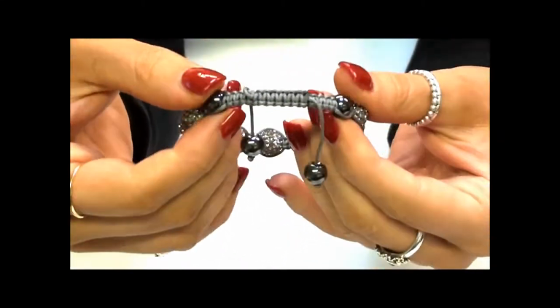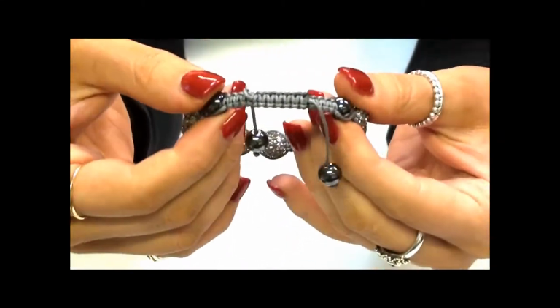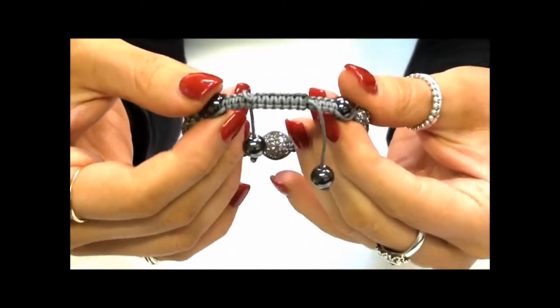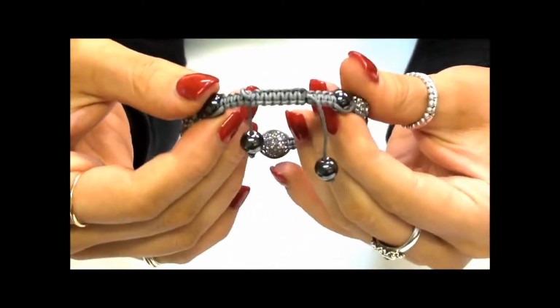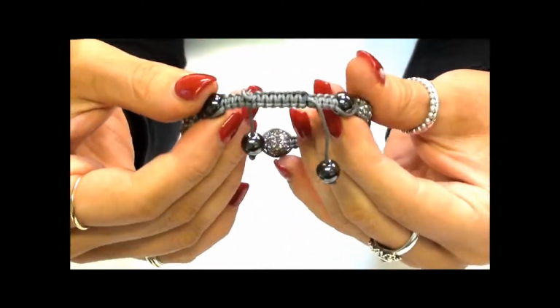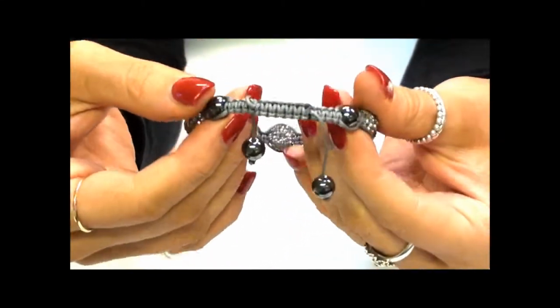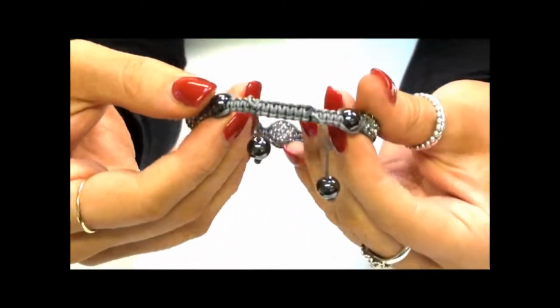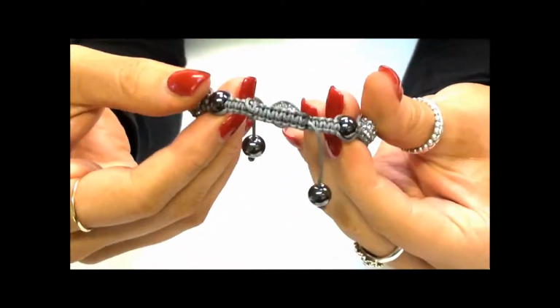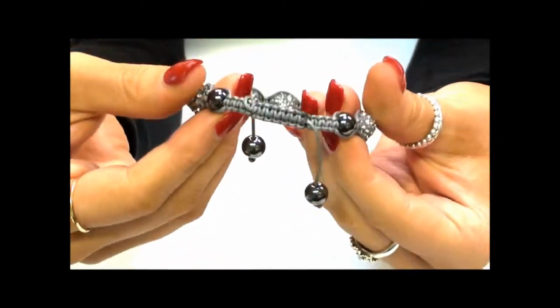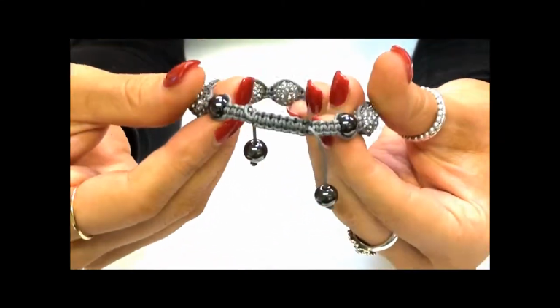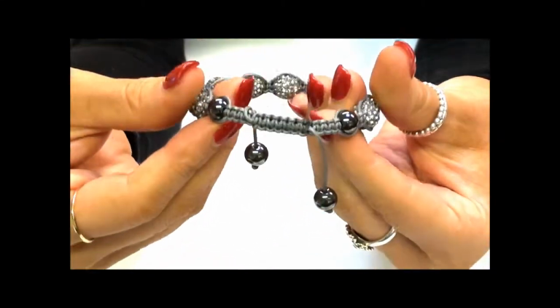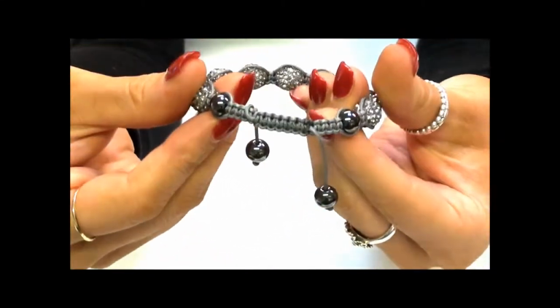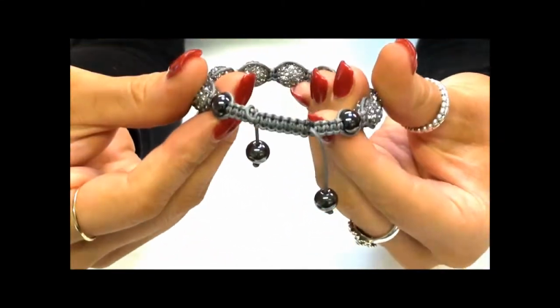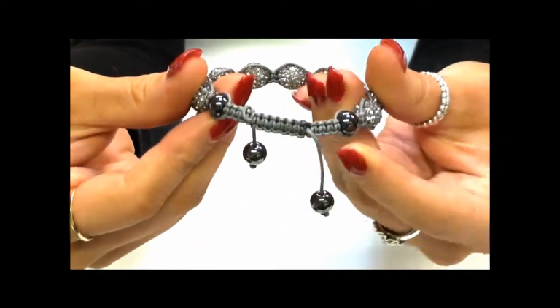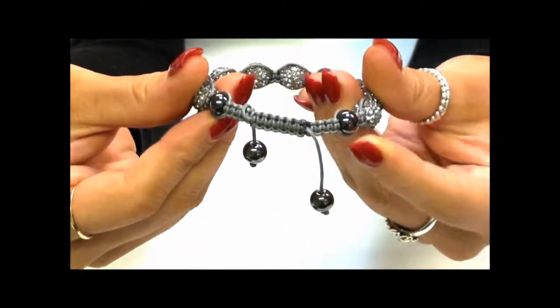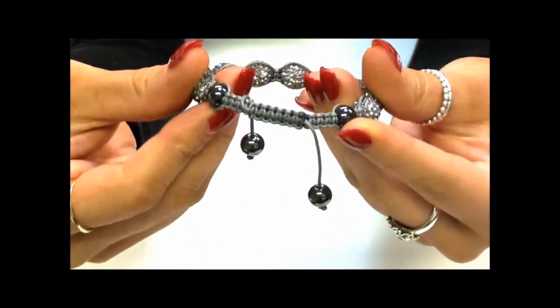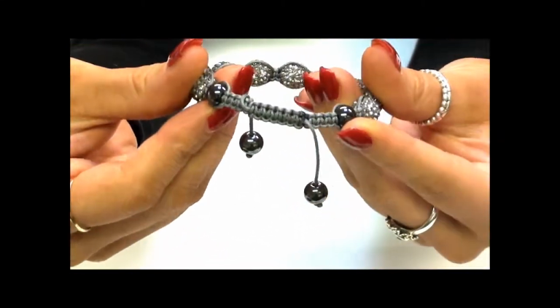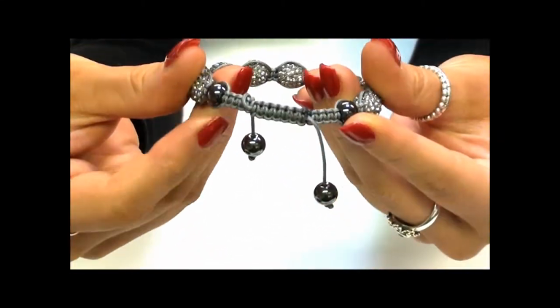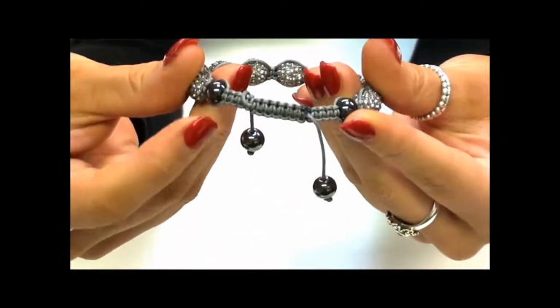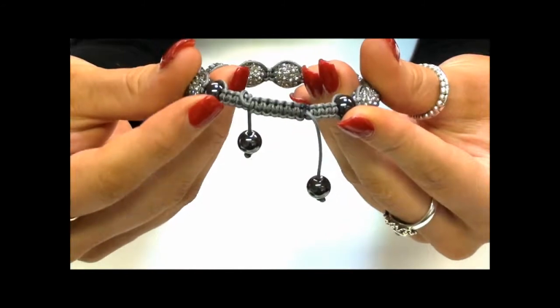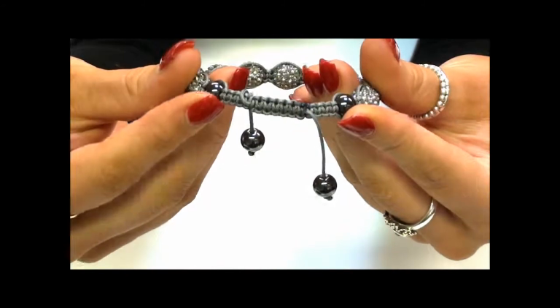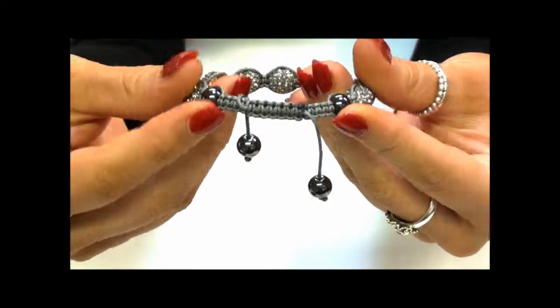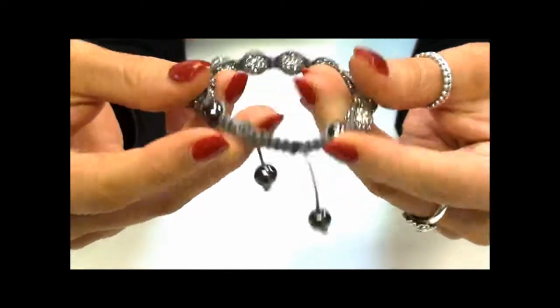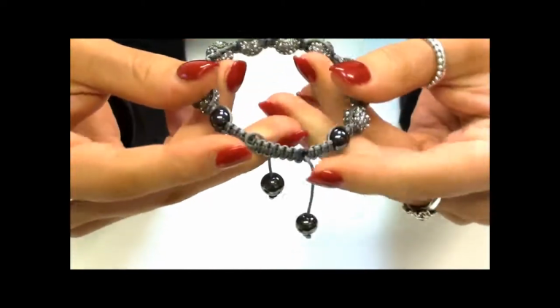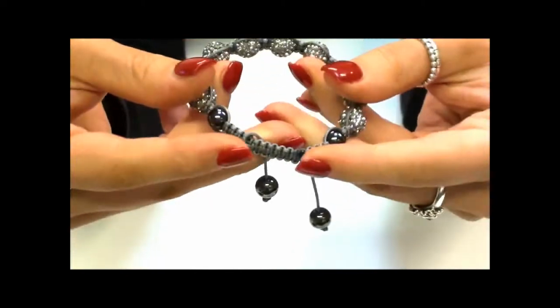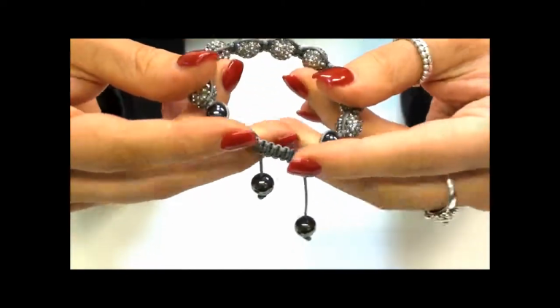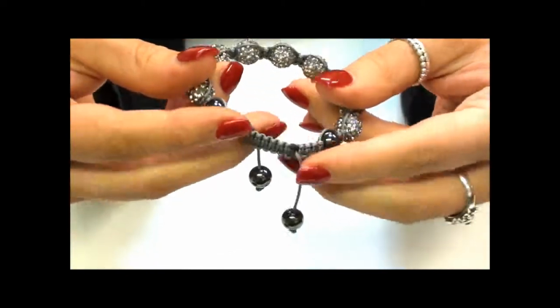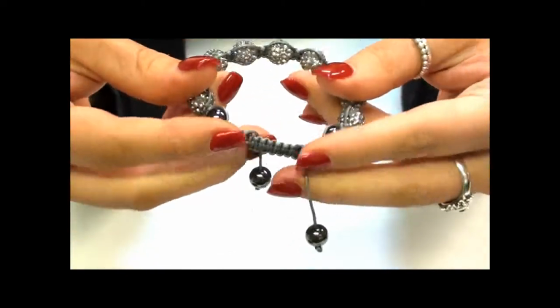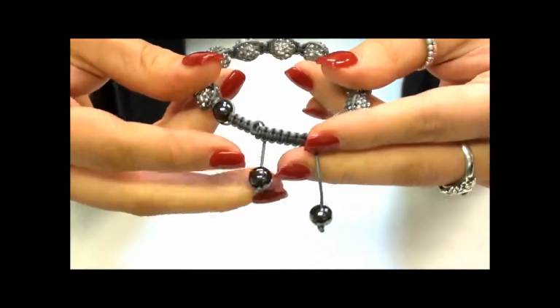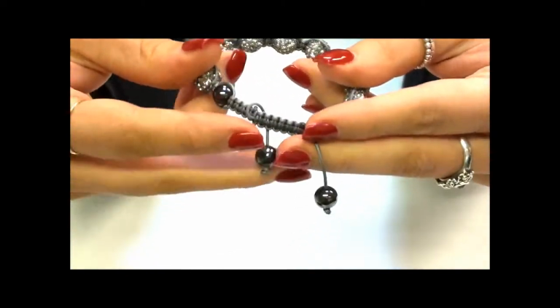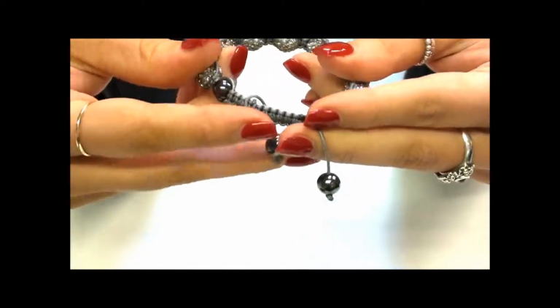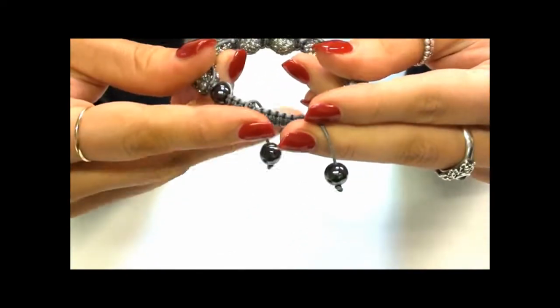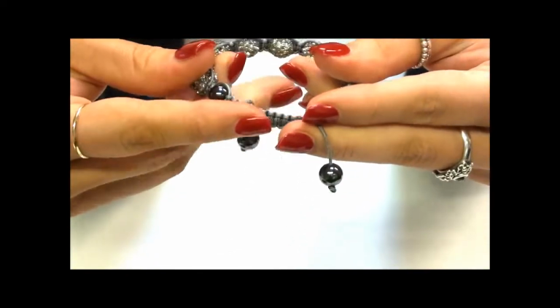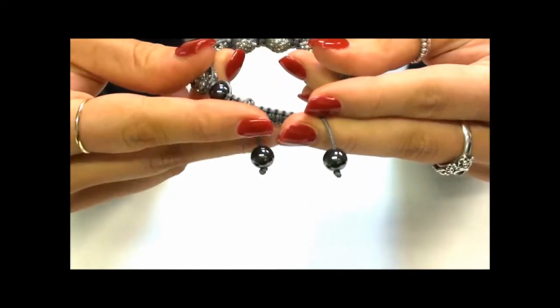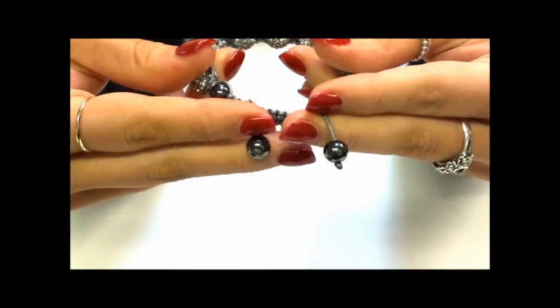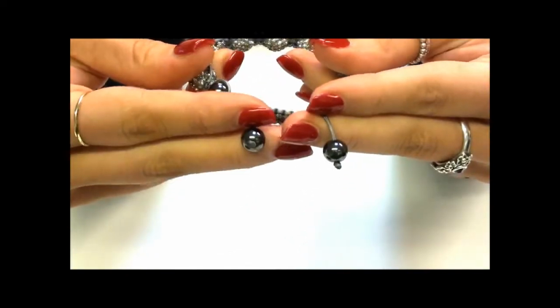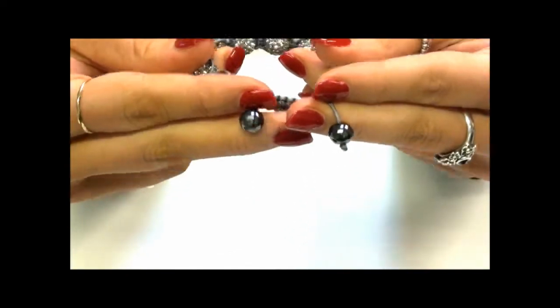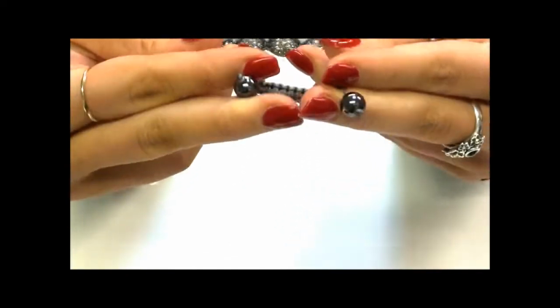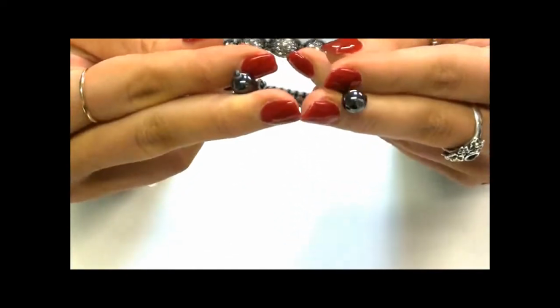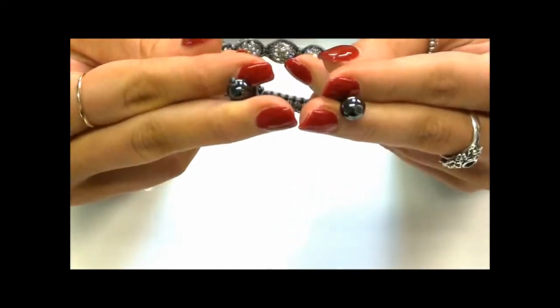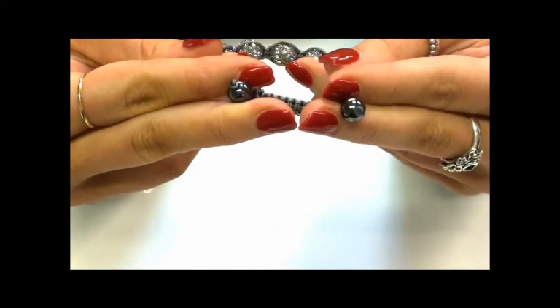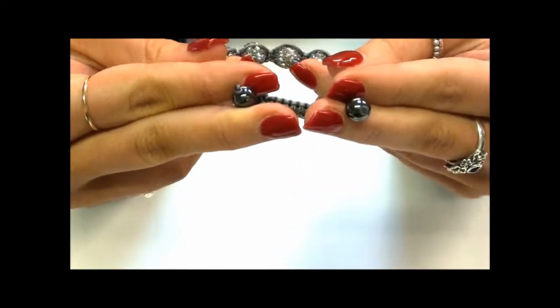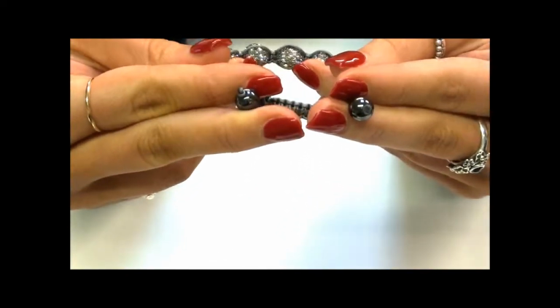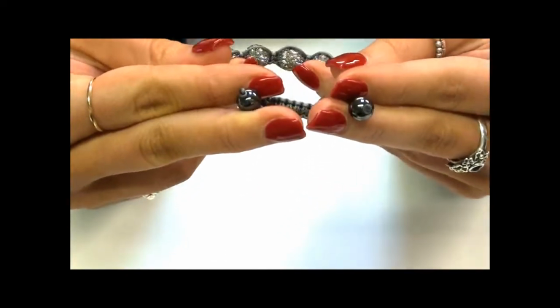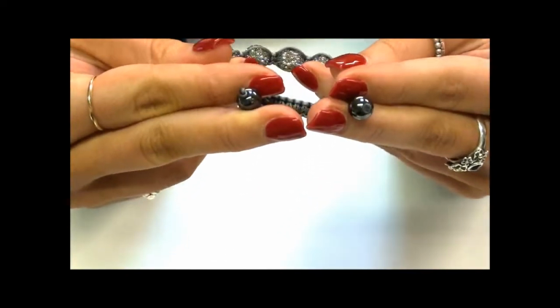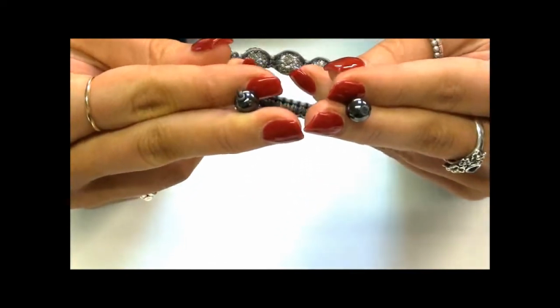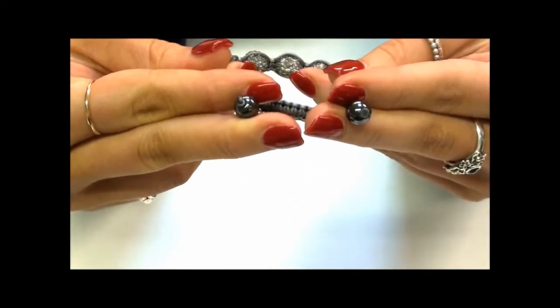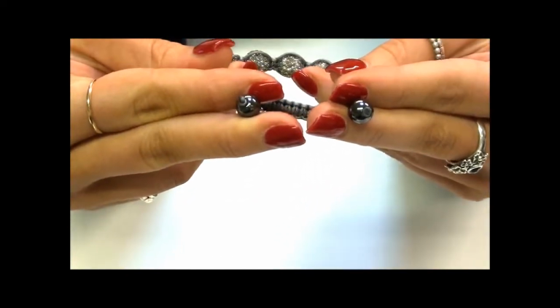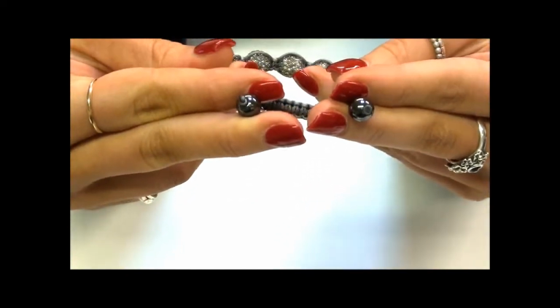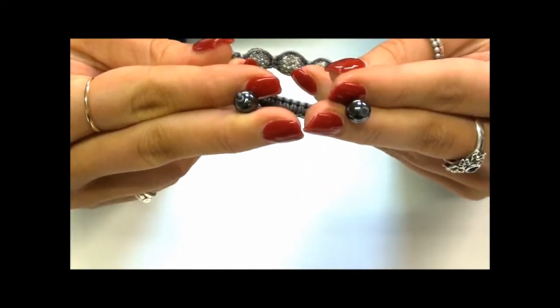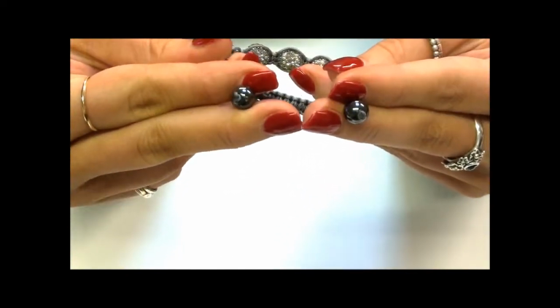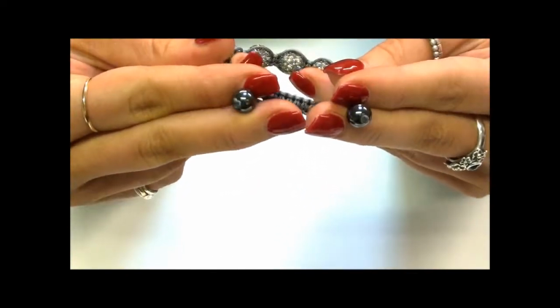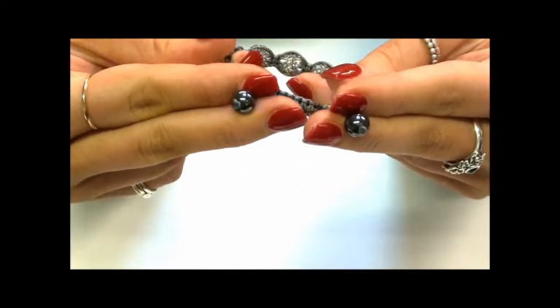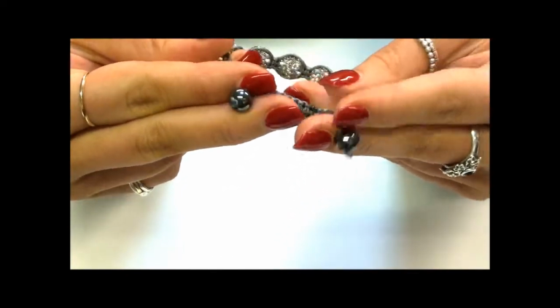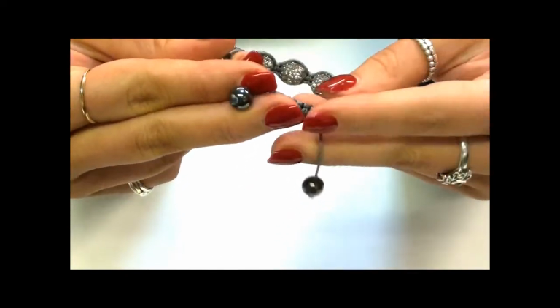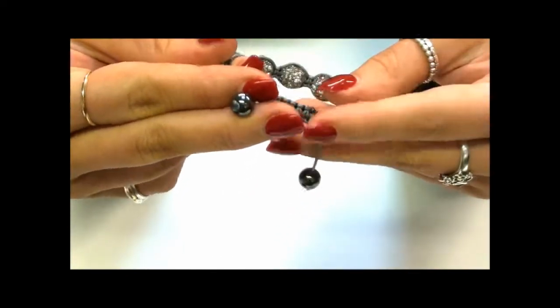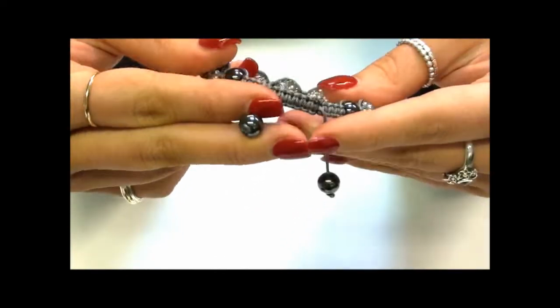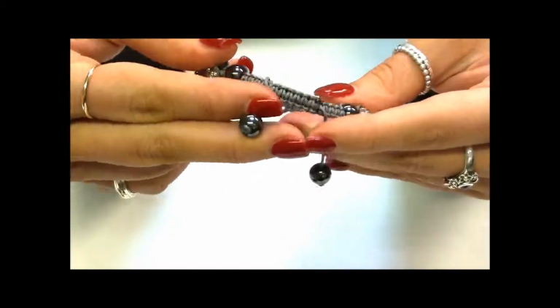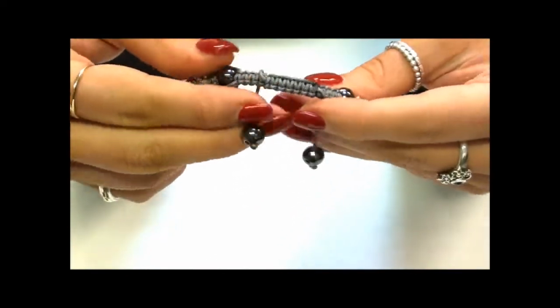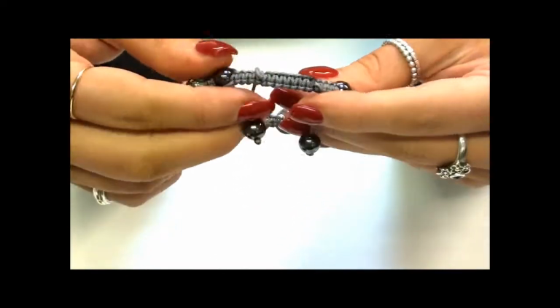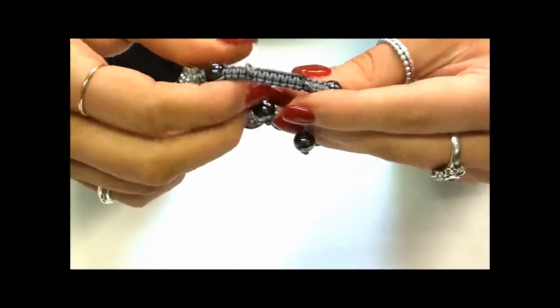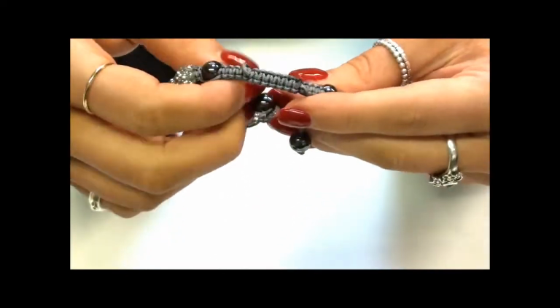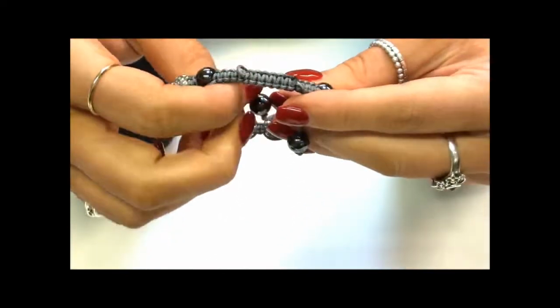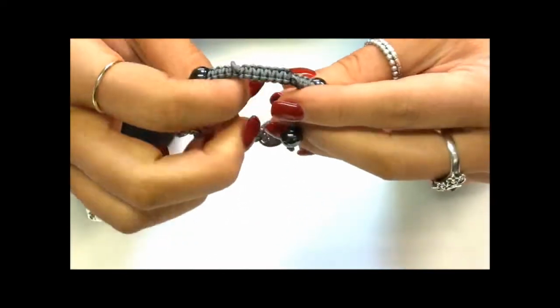There are two hematite orbs on either side of the bracelet, as well as two hematite stoppers to make it easier for you to use this bracelet yourself.